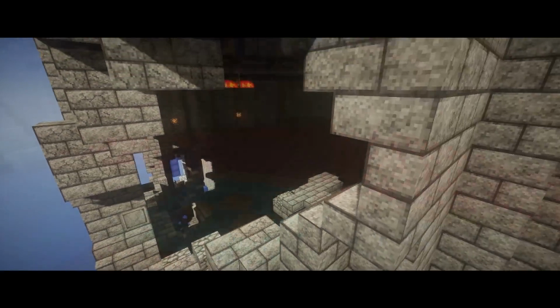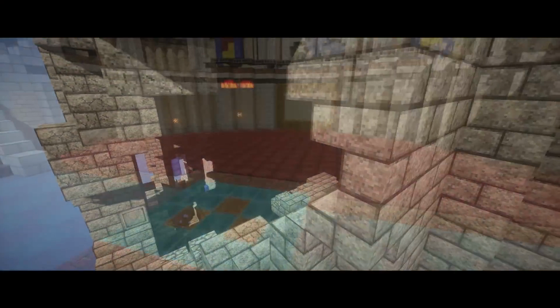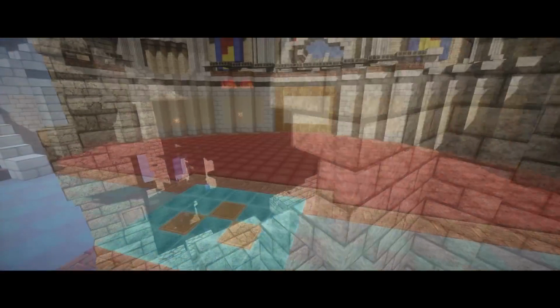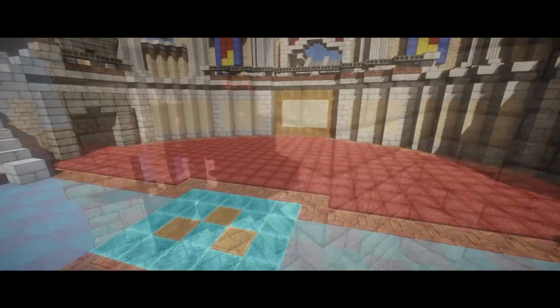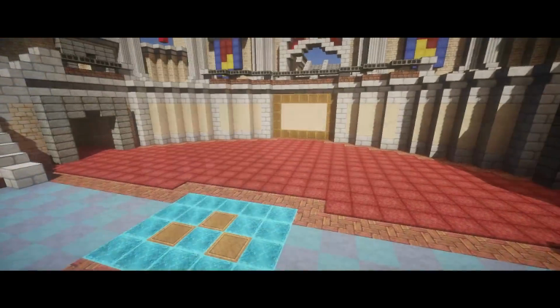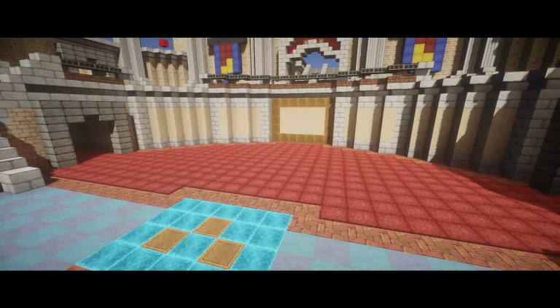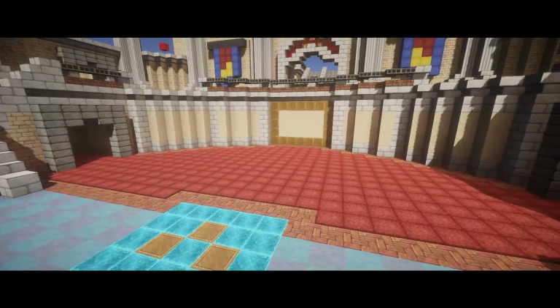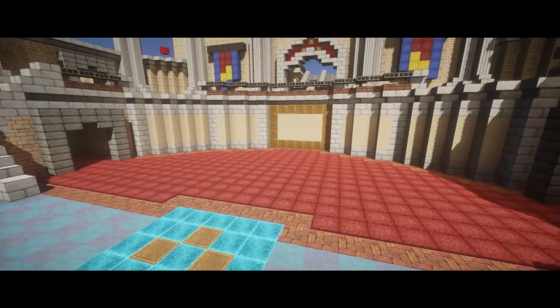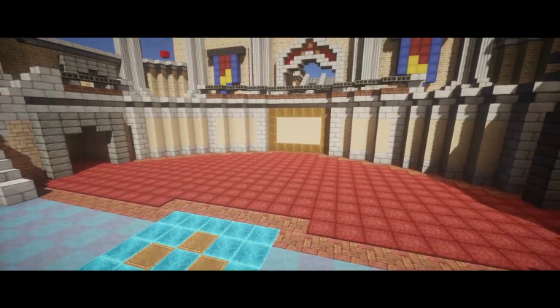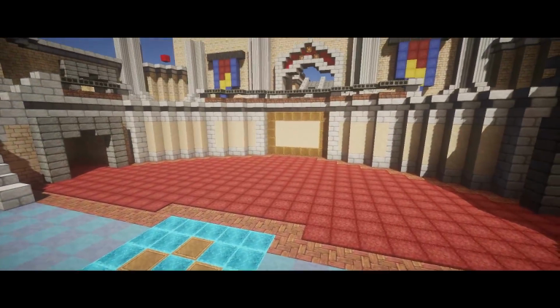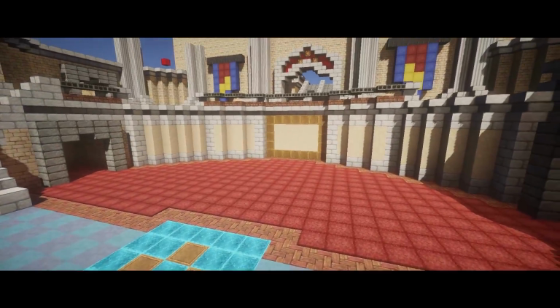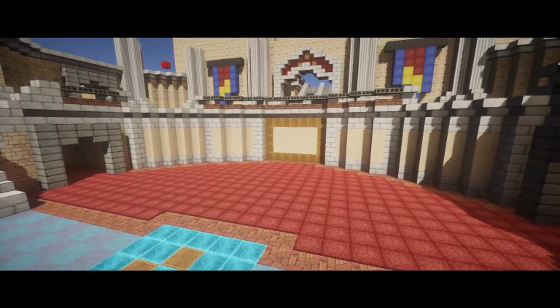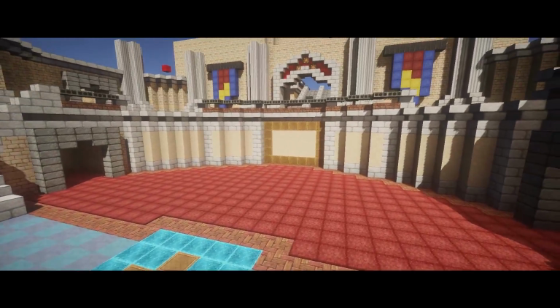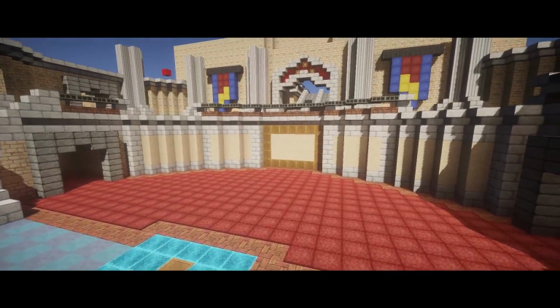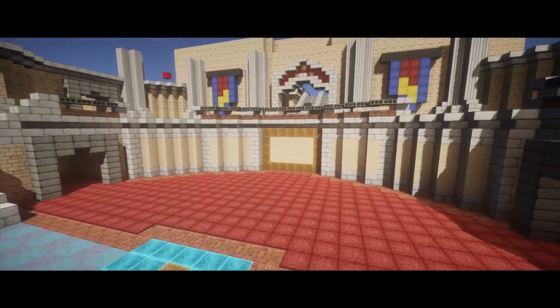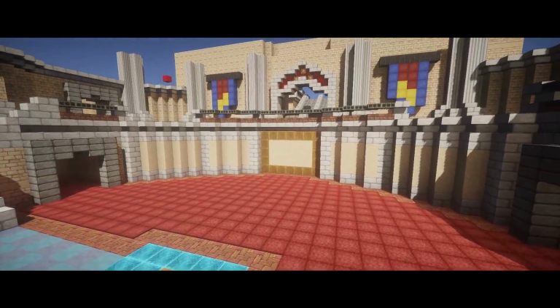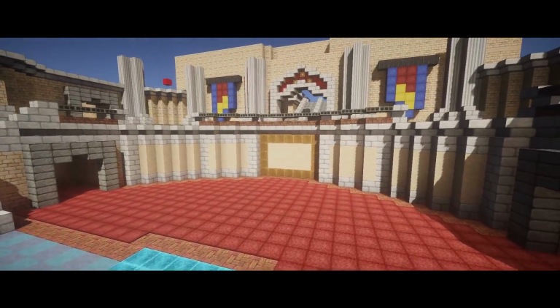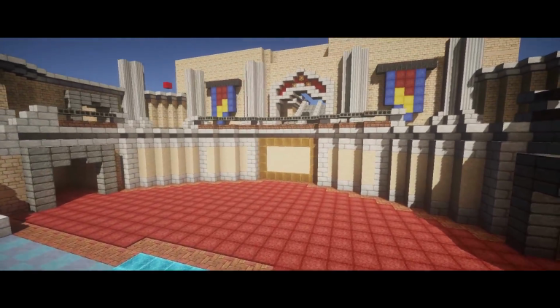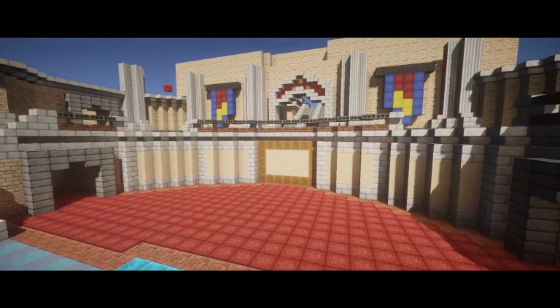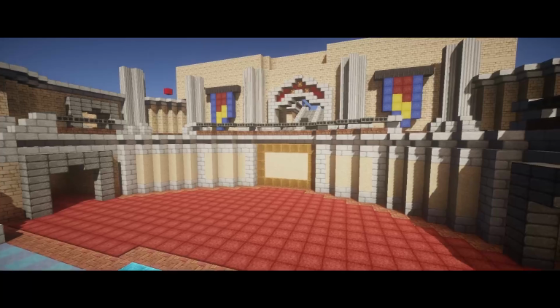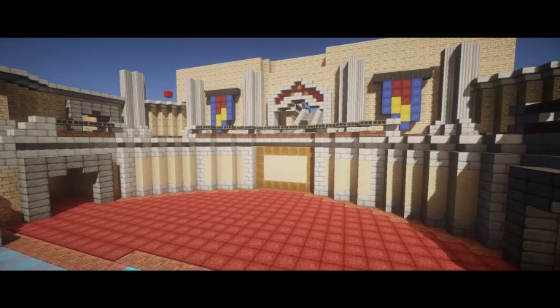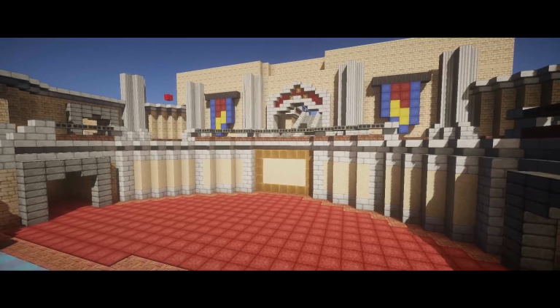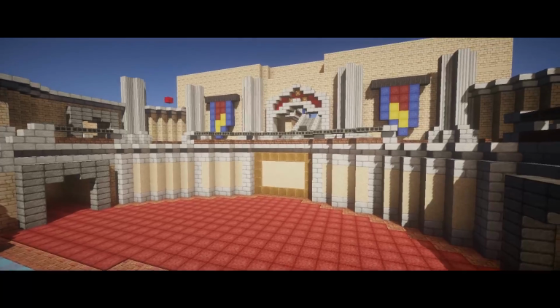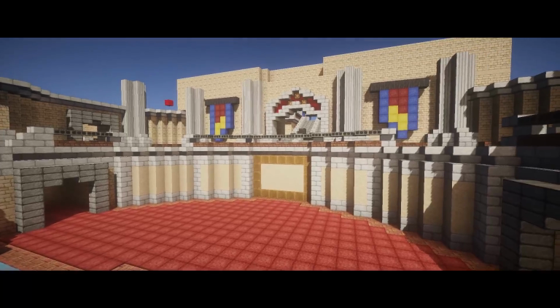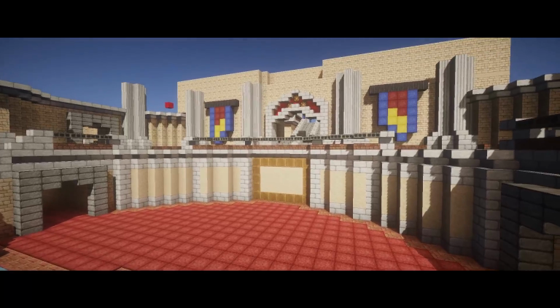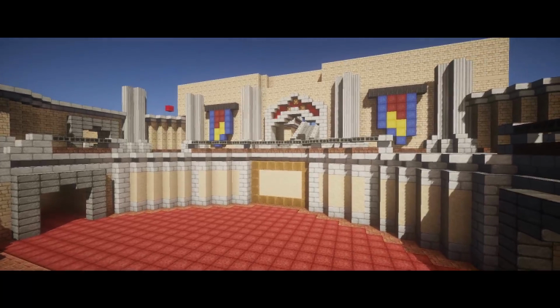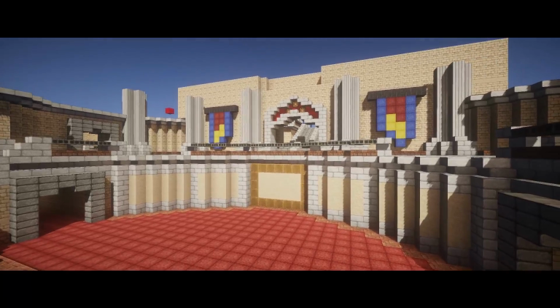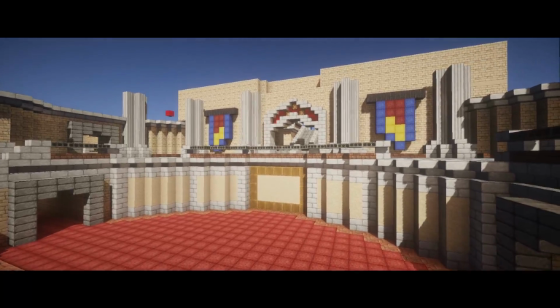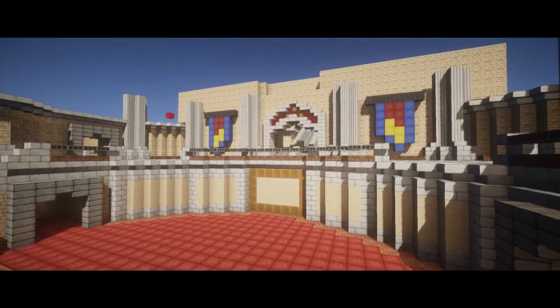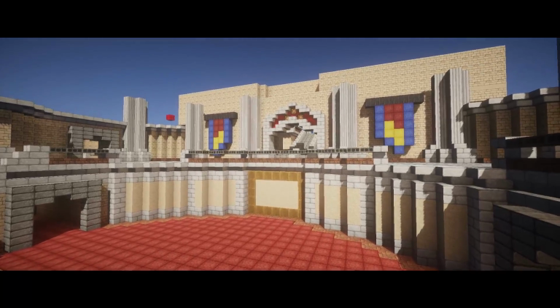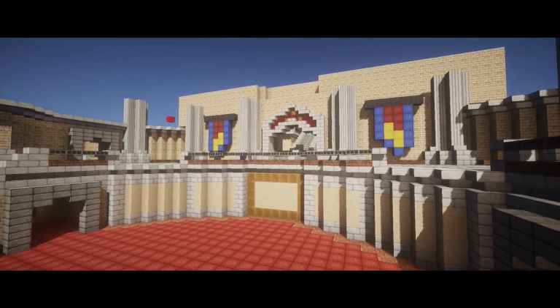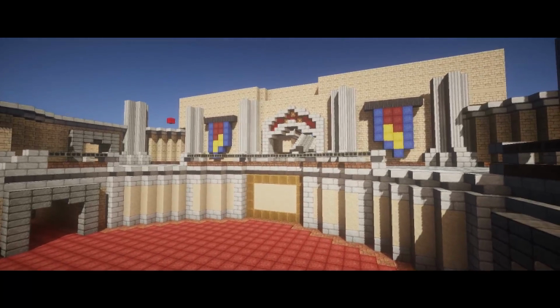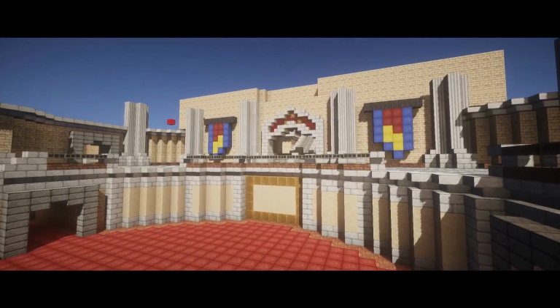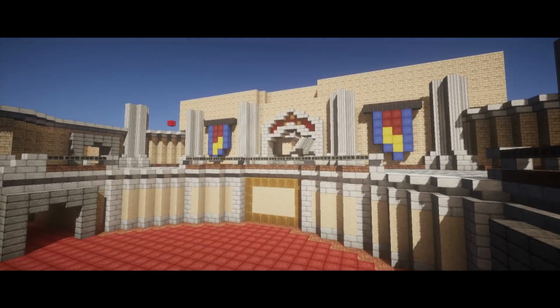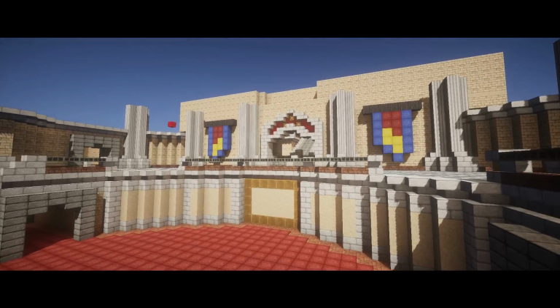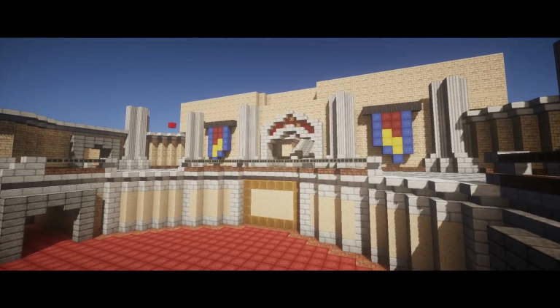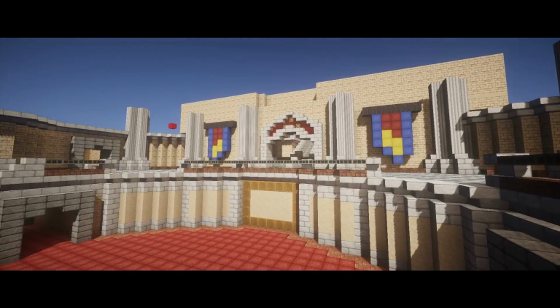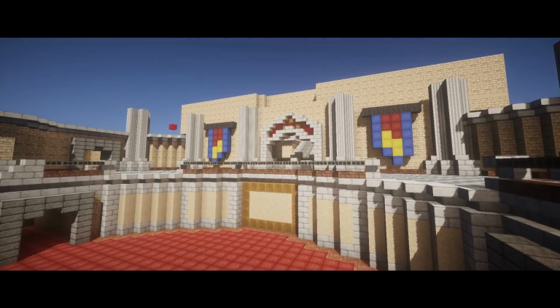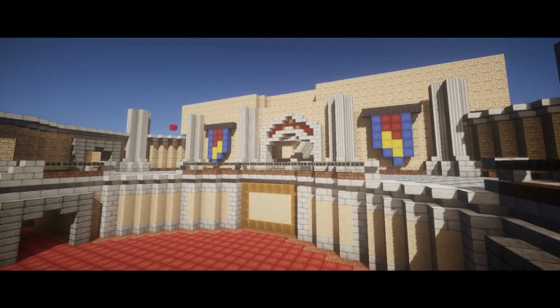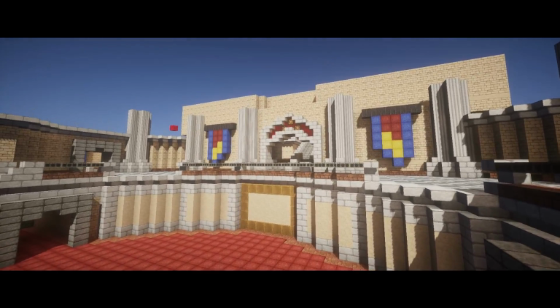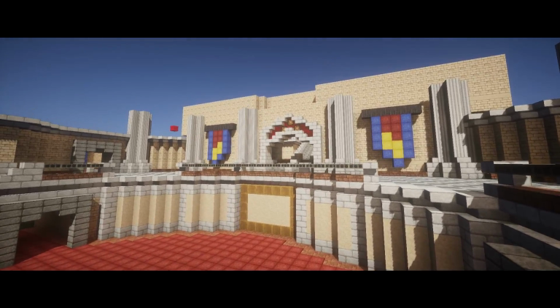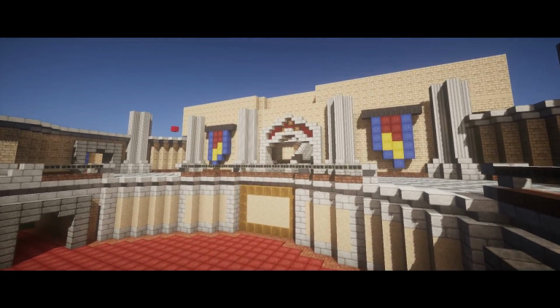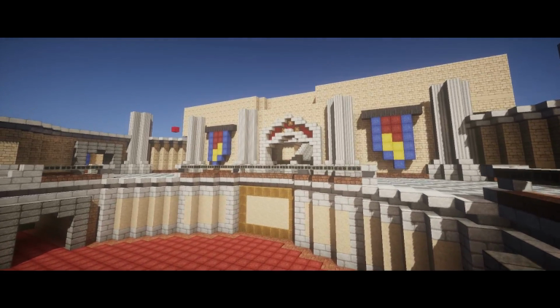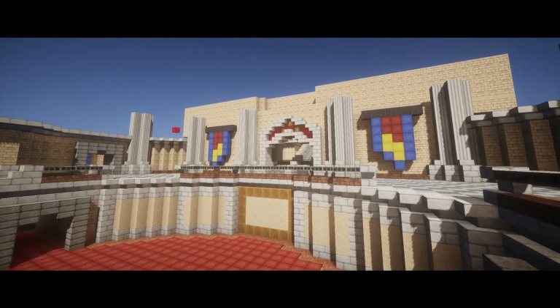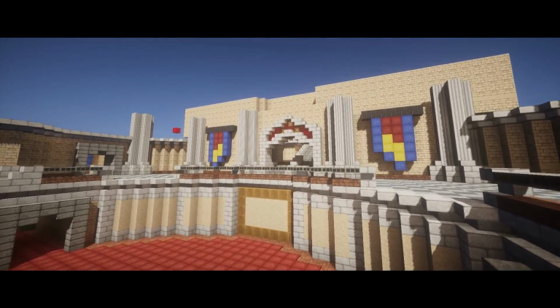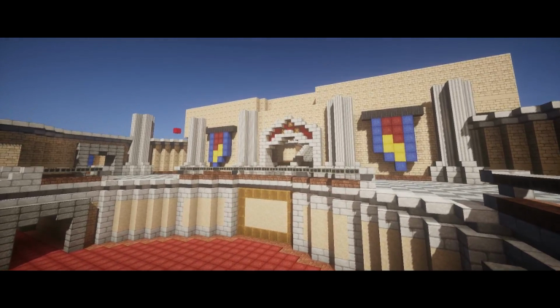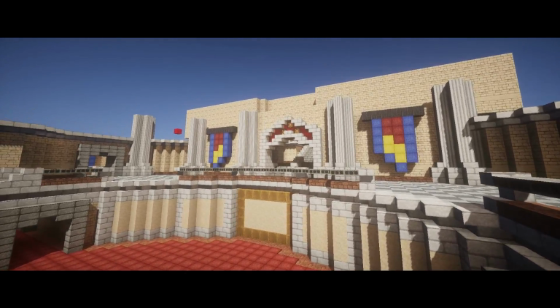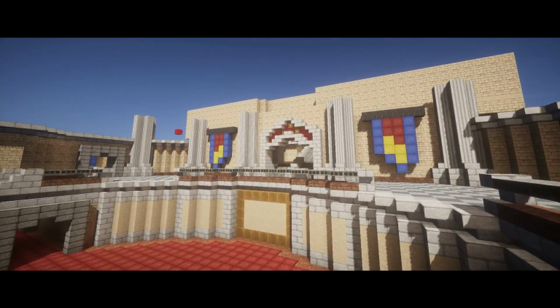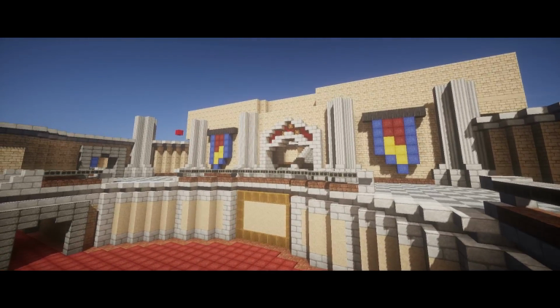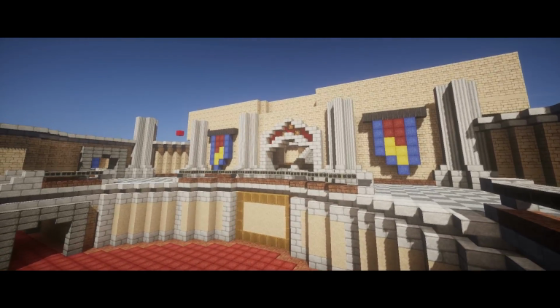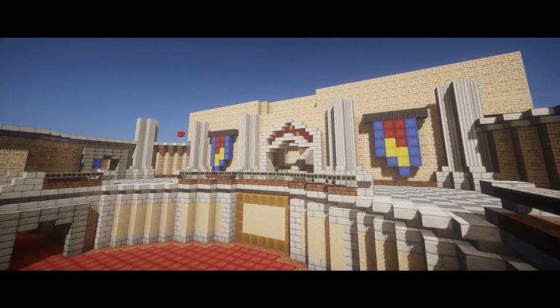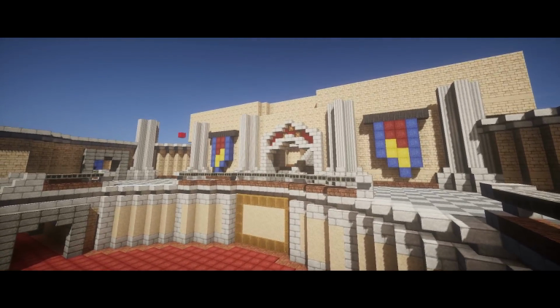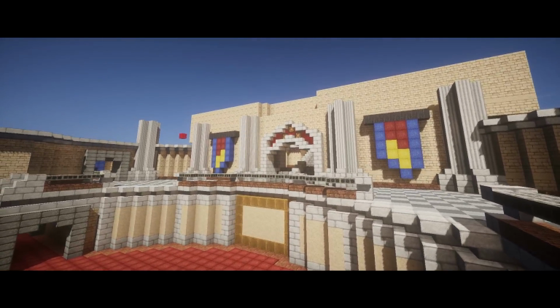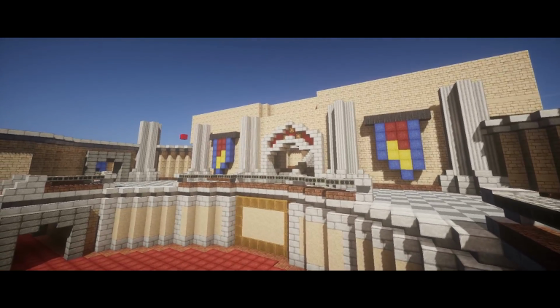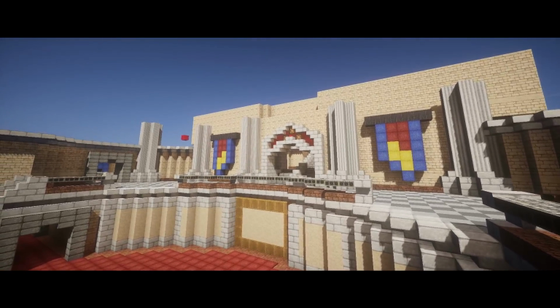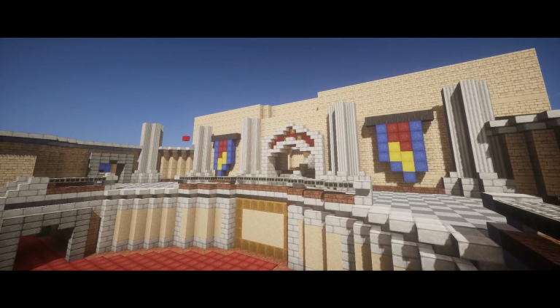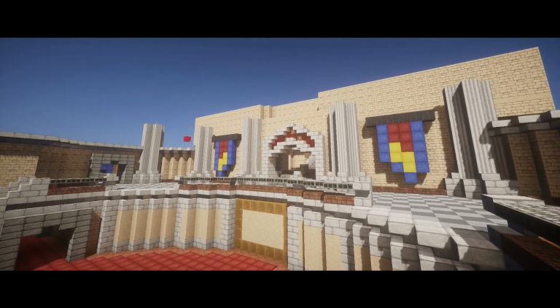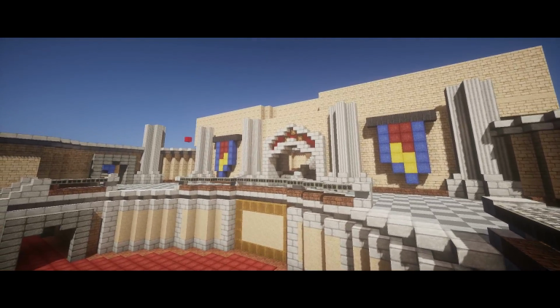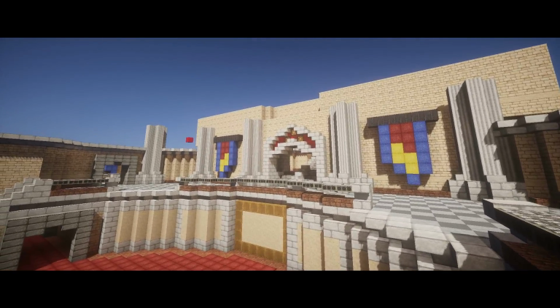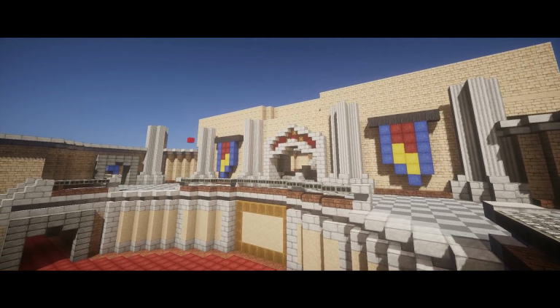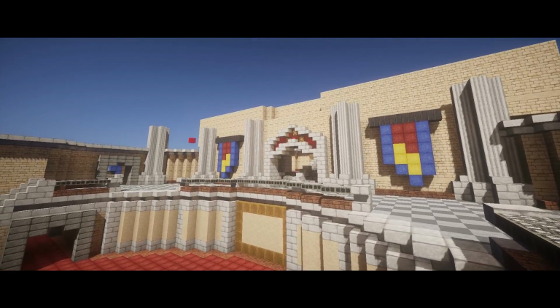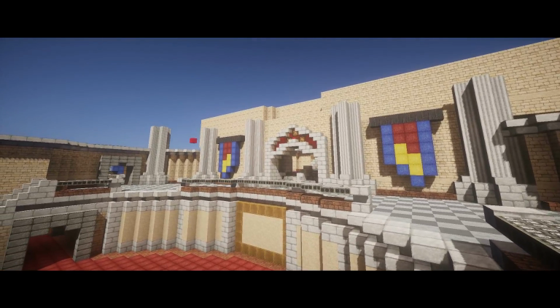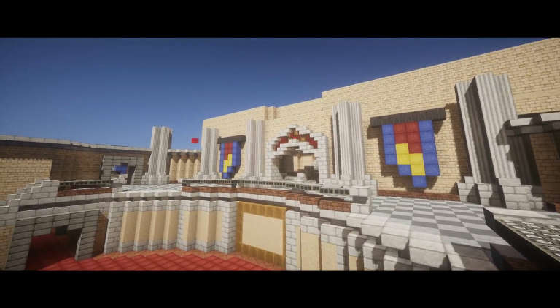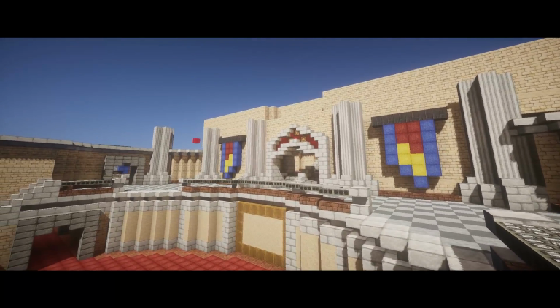Next time, we'll work on the exterior of Hyrule Castle and perhaps even put a ceiling on the actual castle itself.